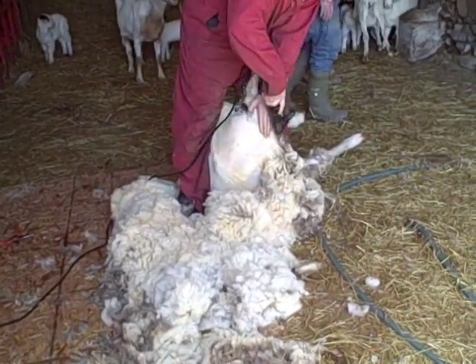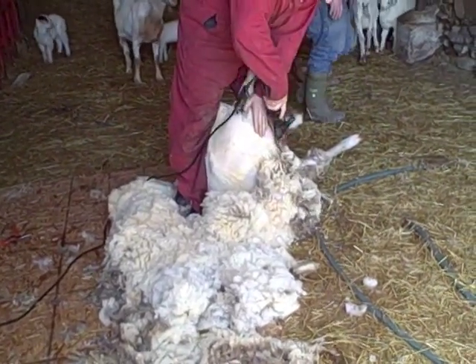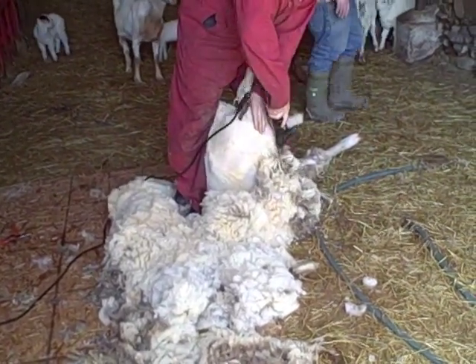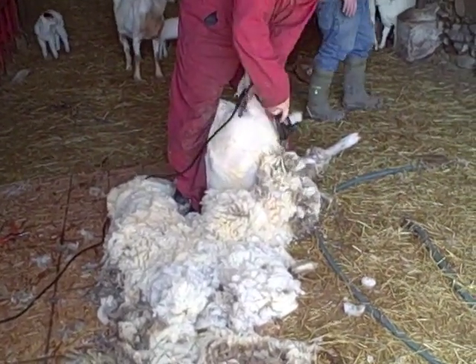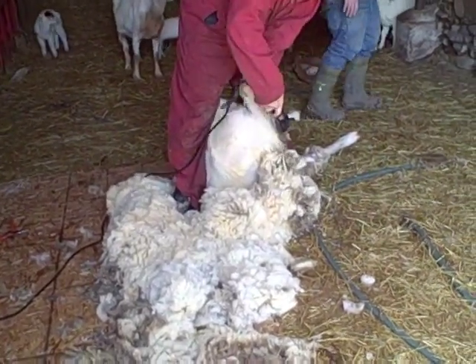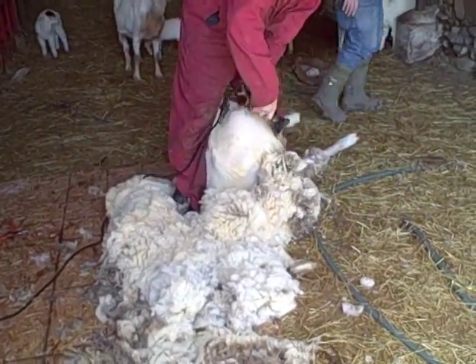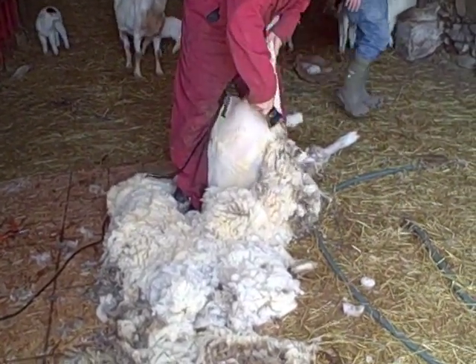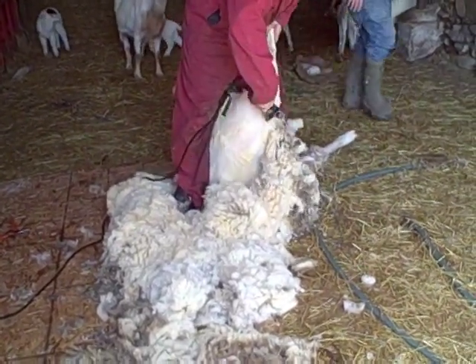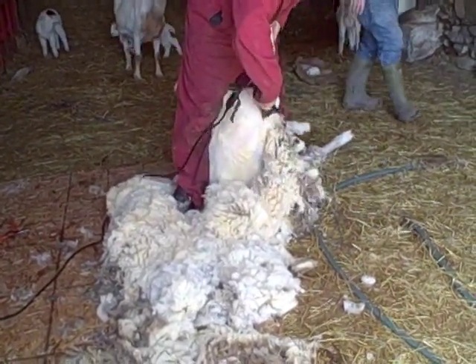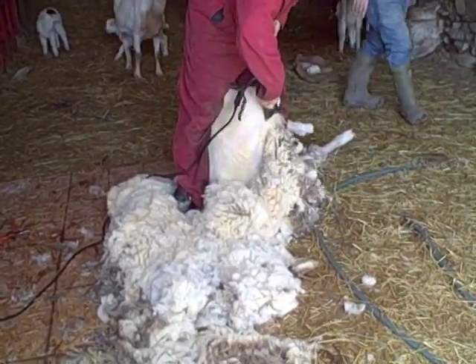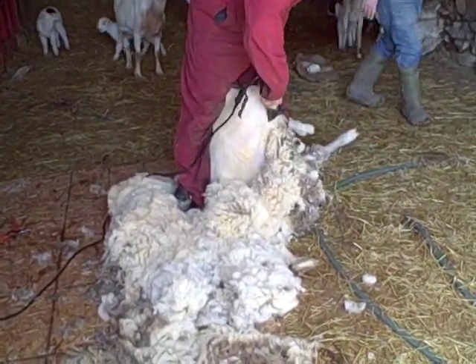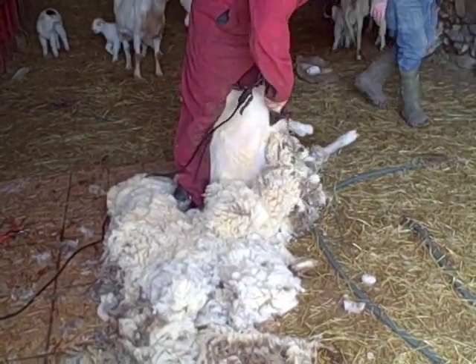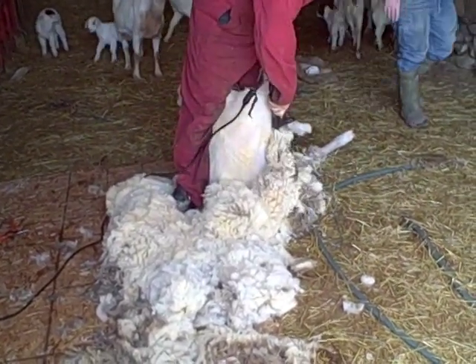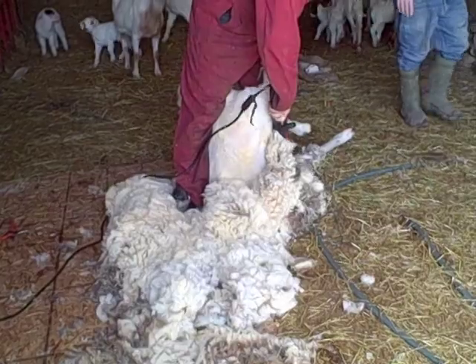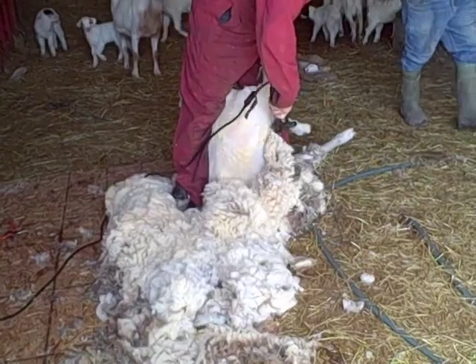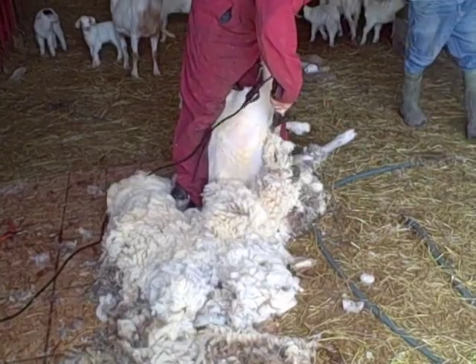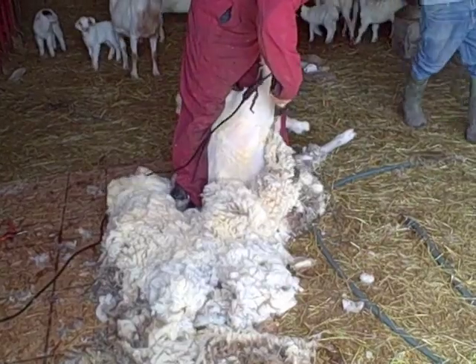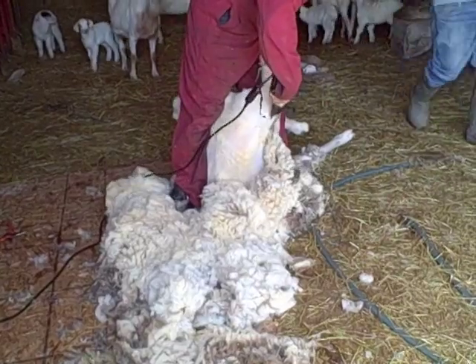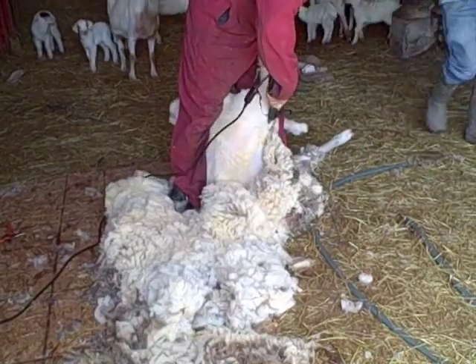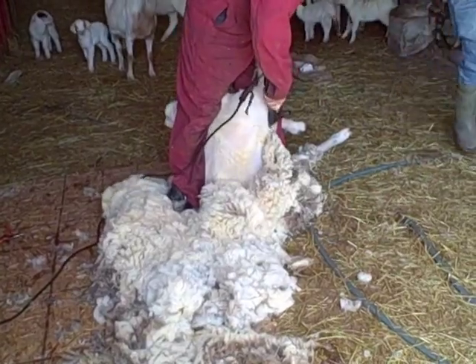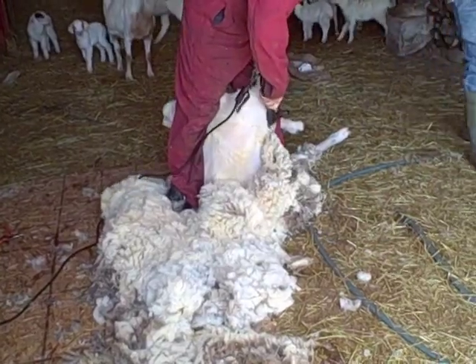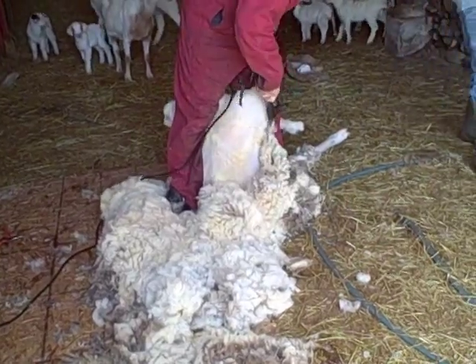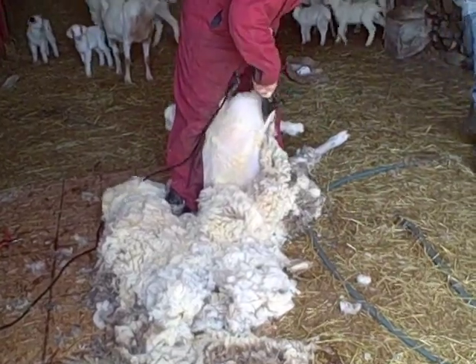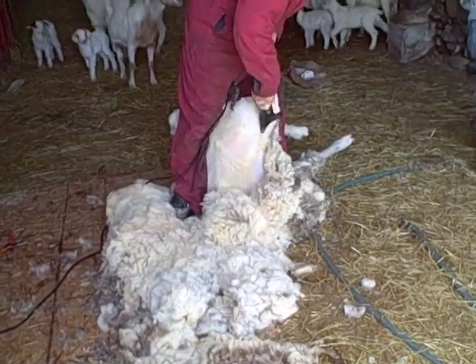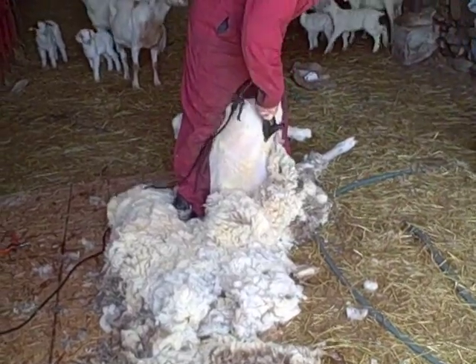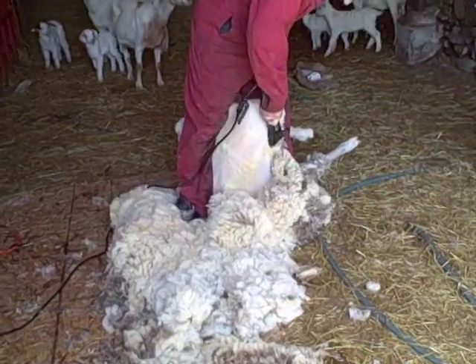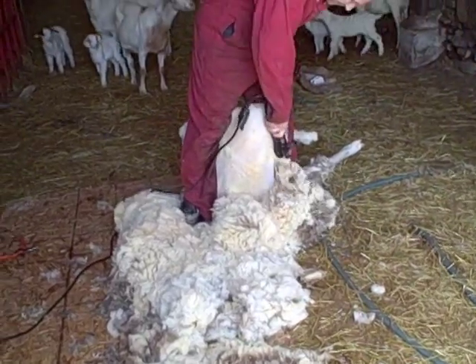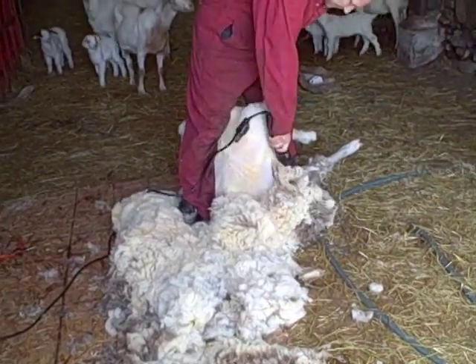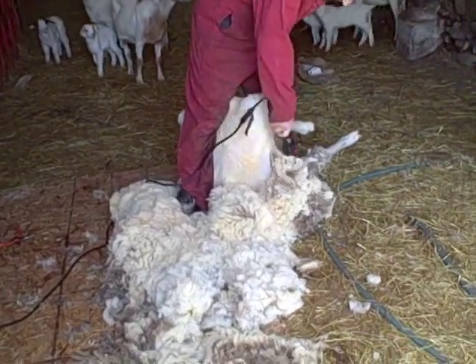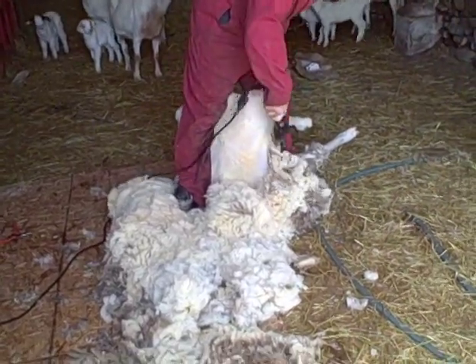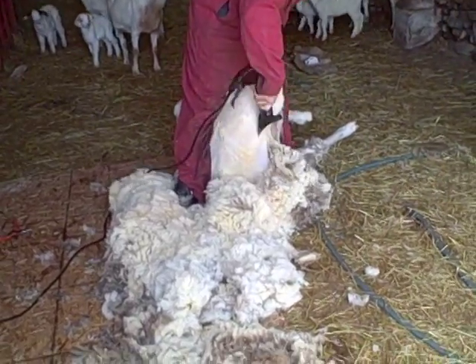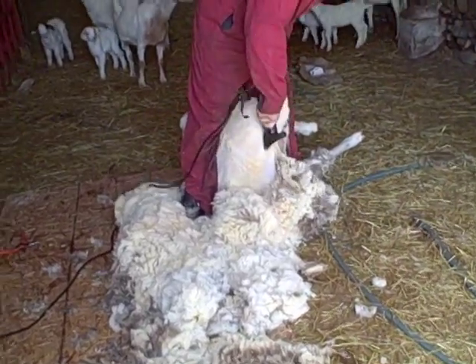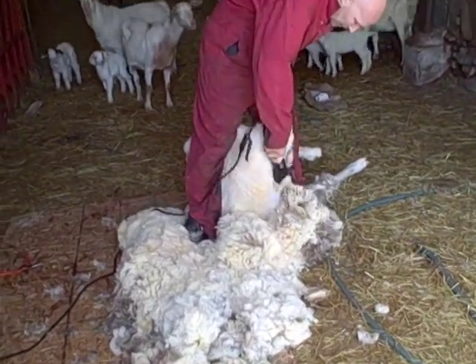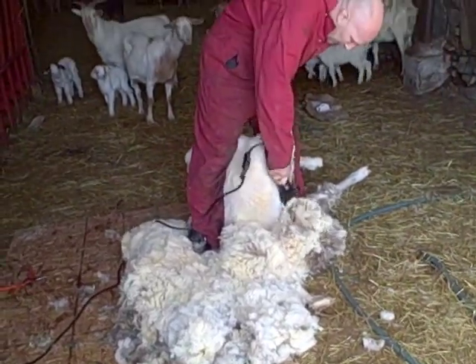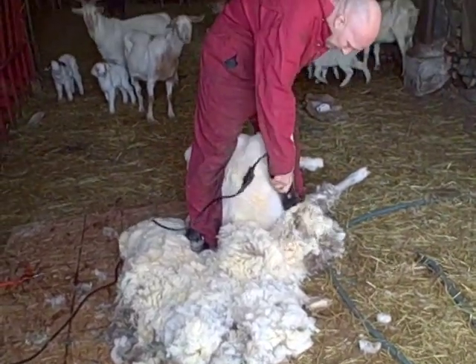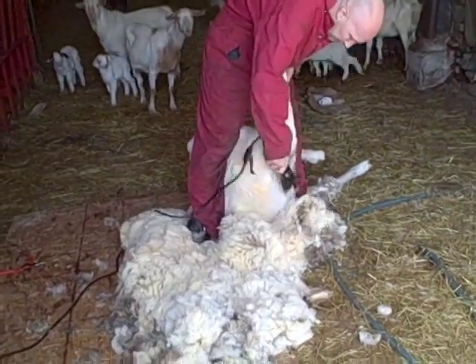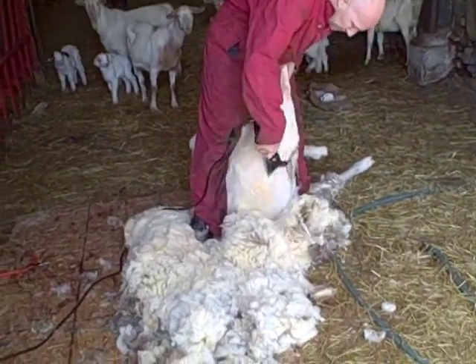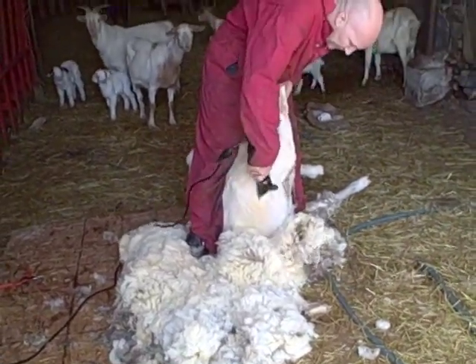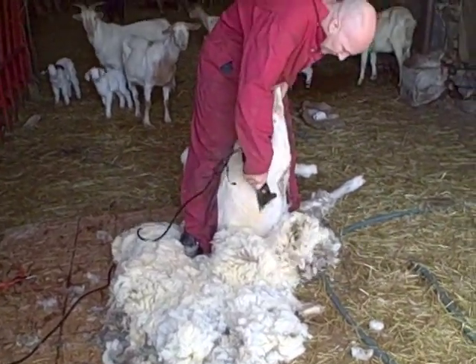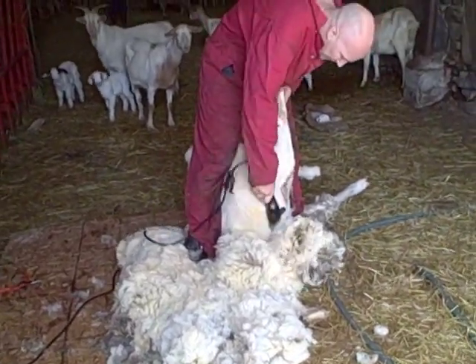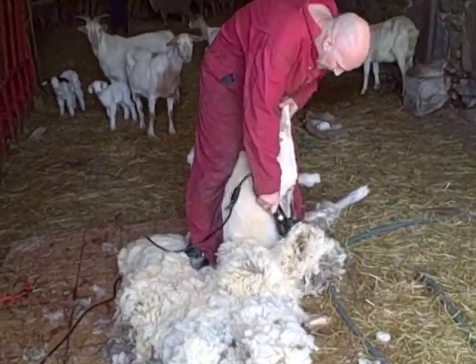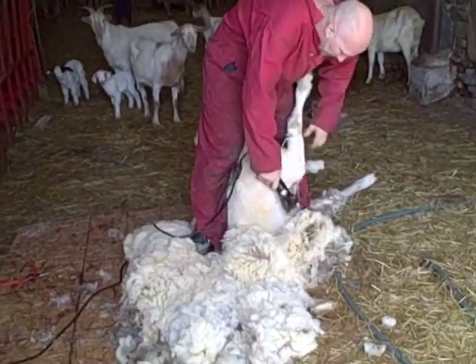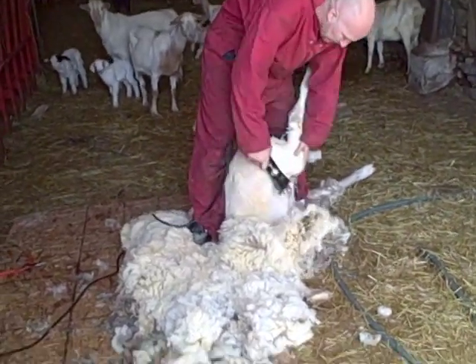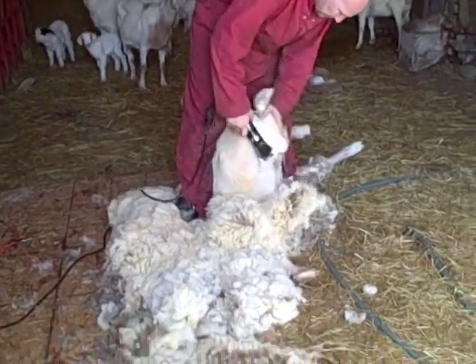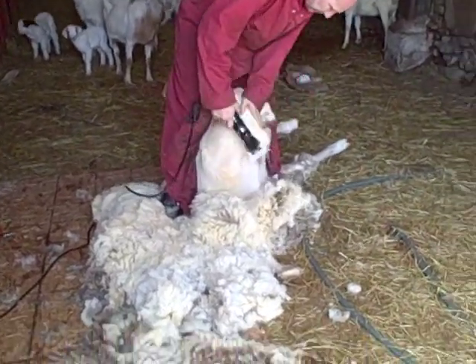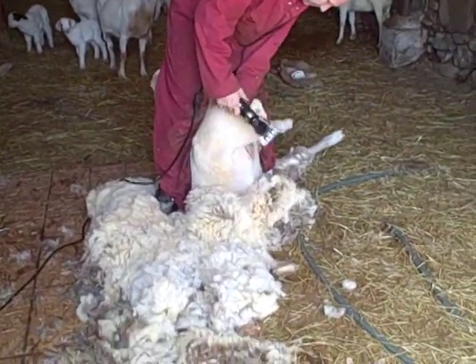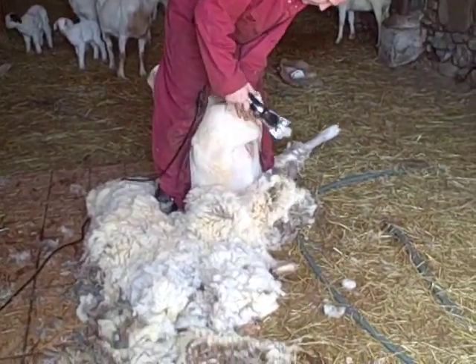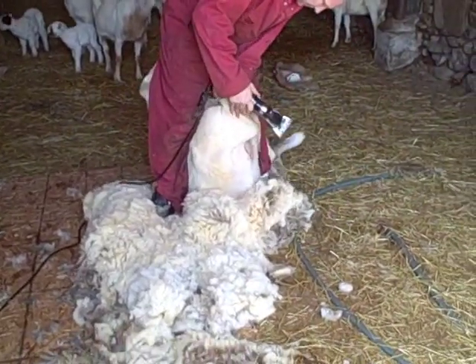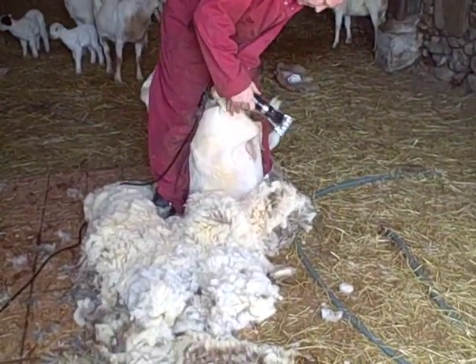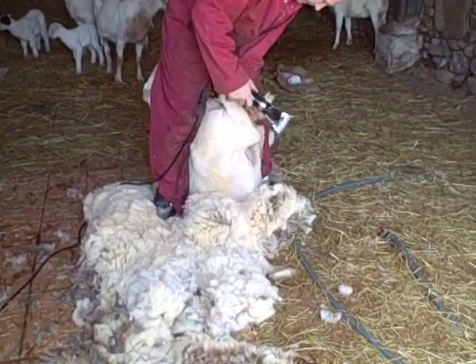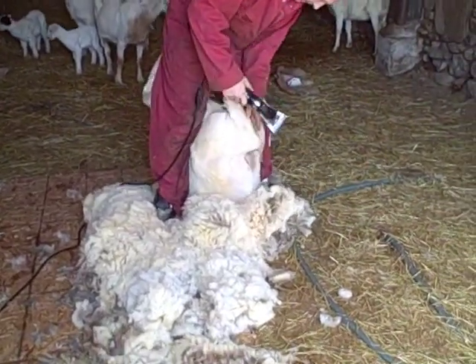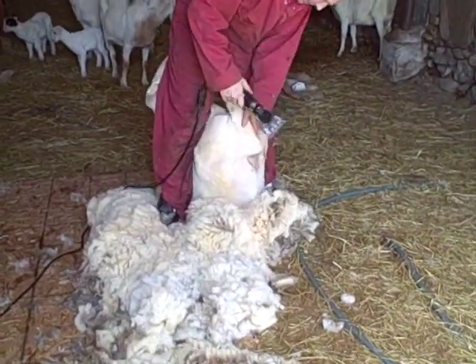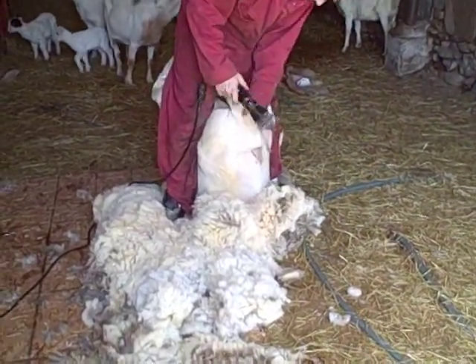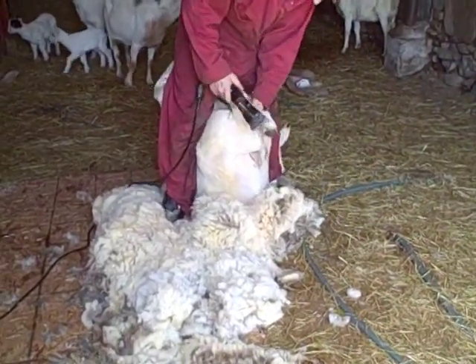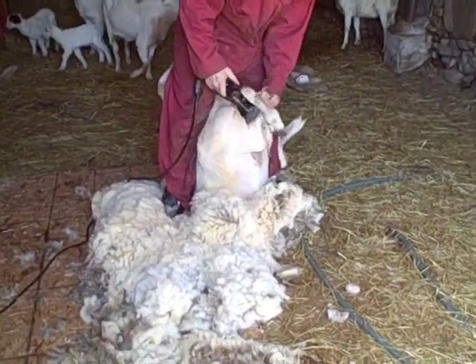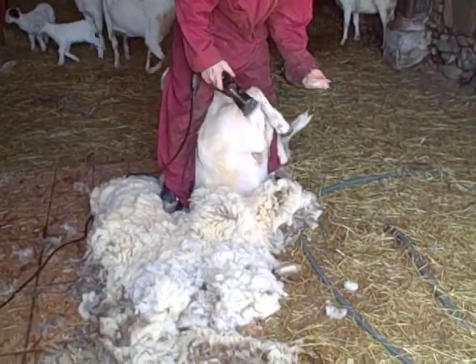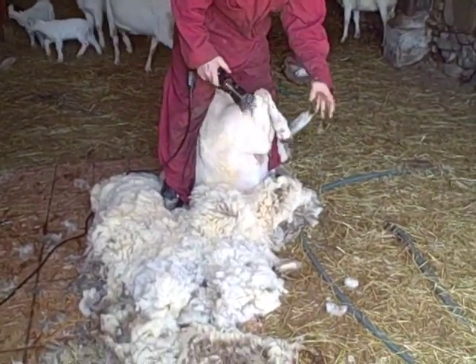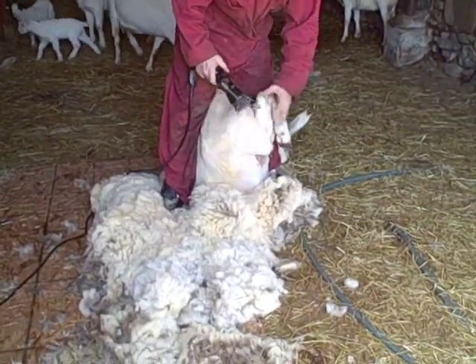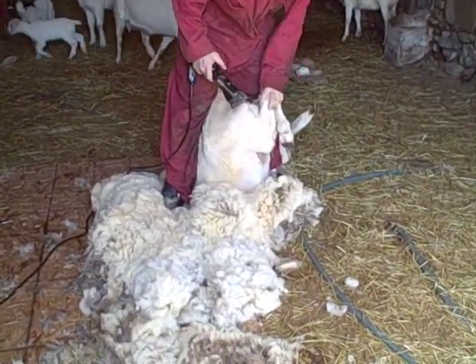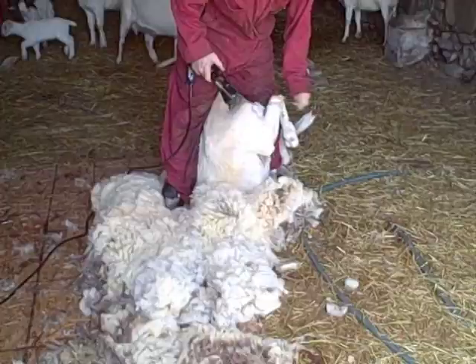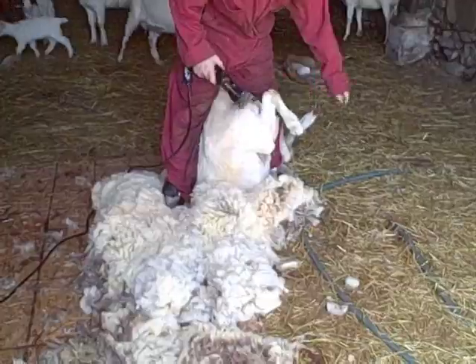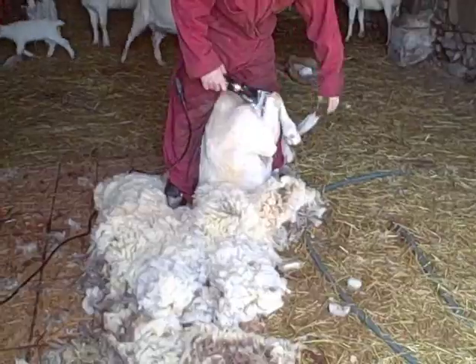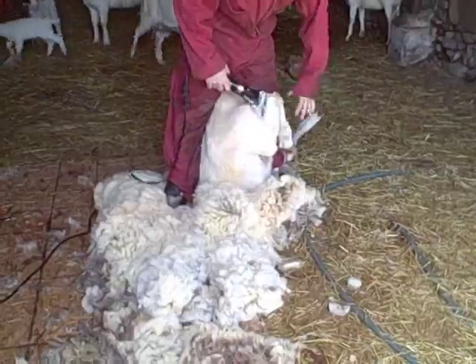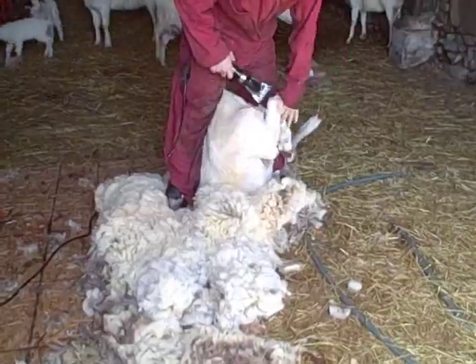The sheep don't tend to mind too much. They struggle a bit. More coming soon.